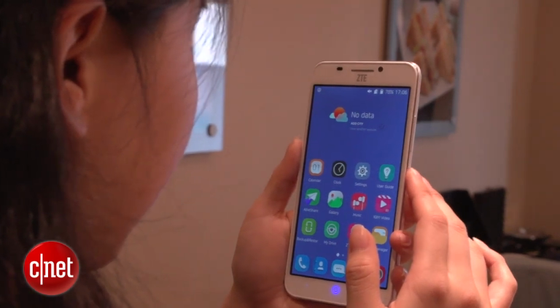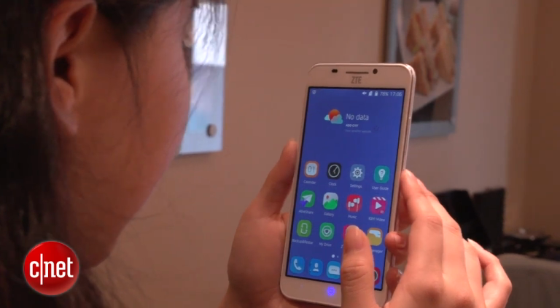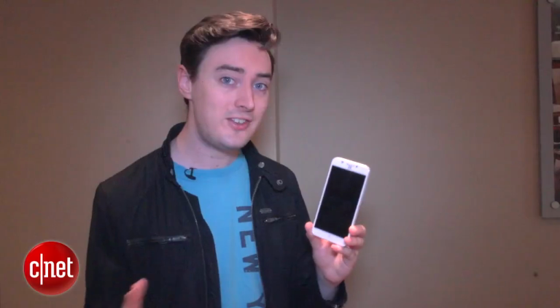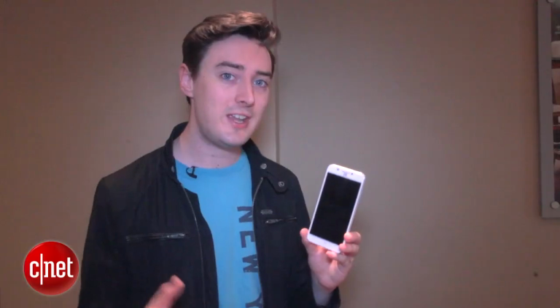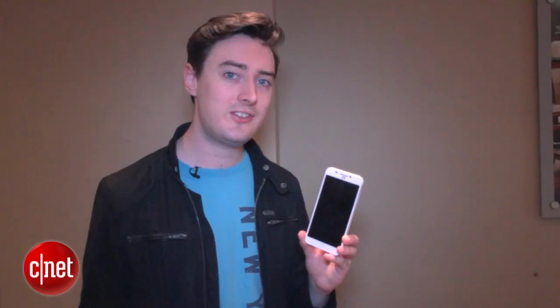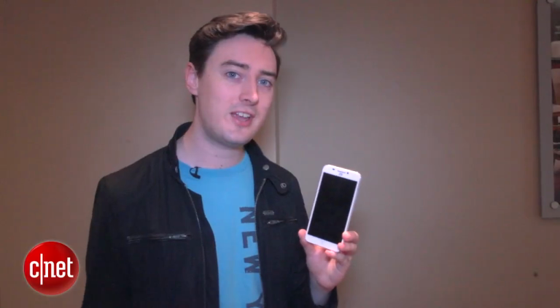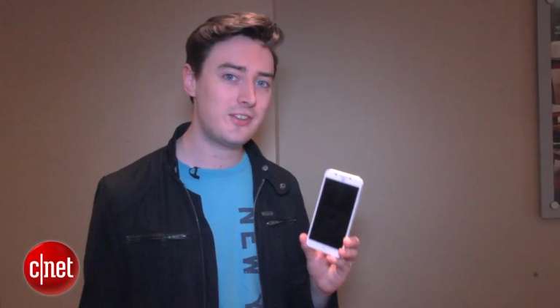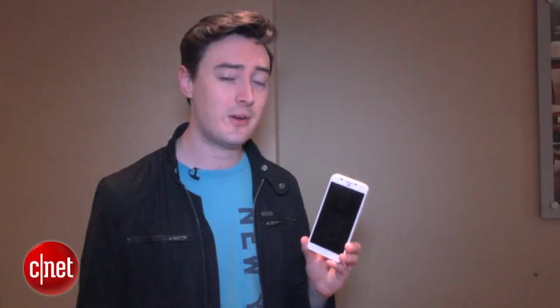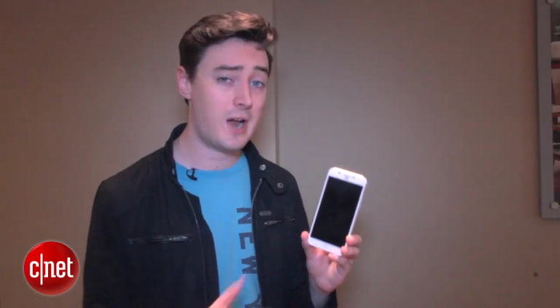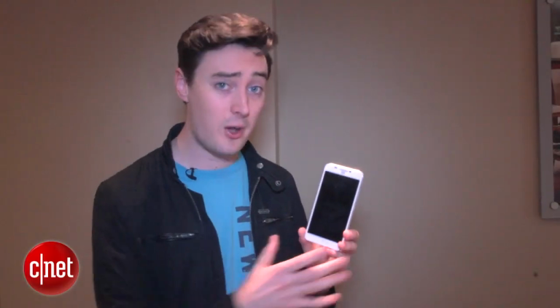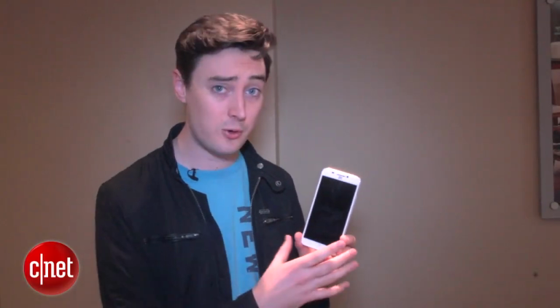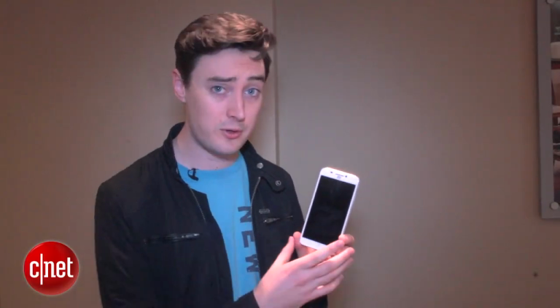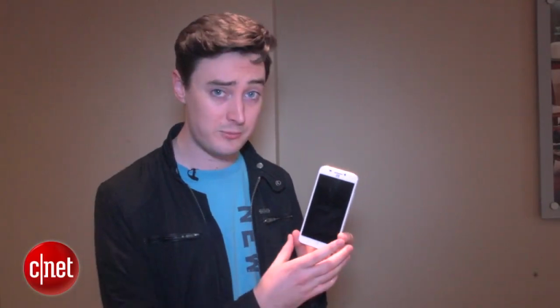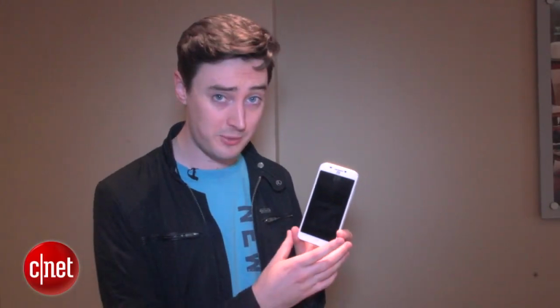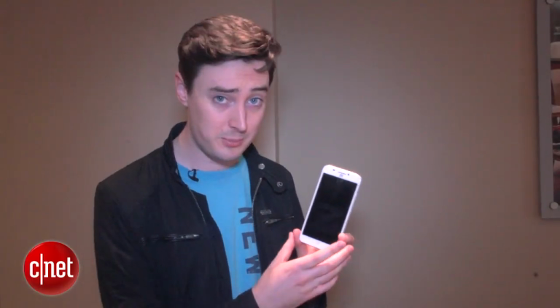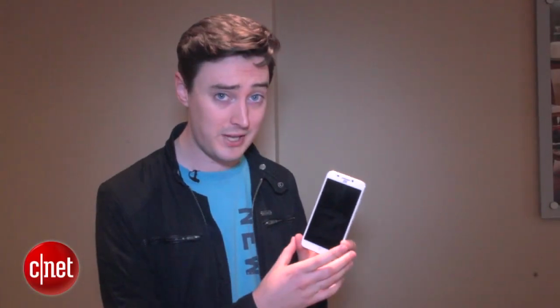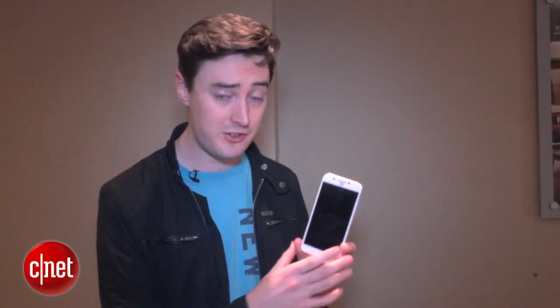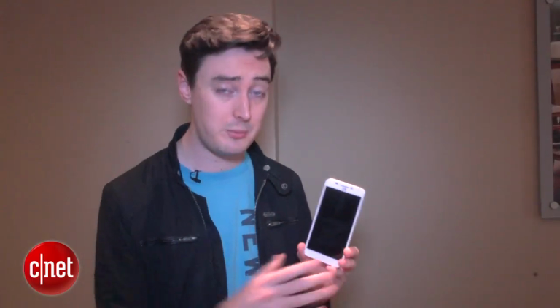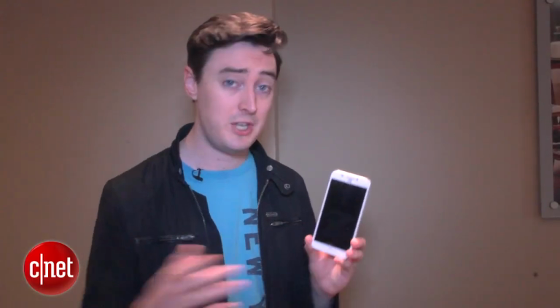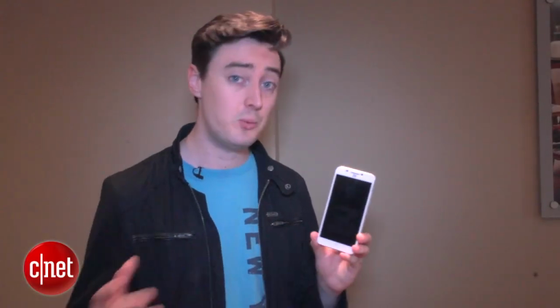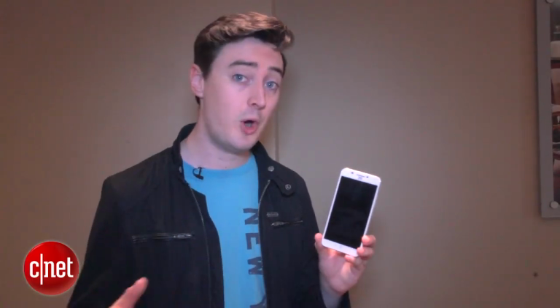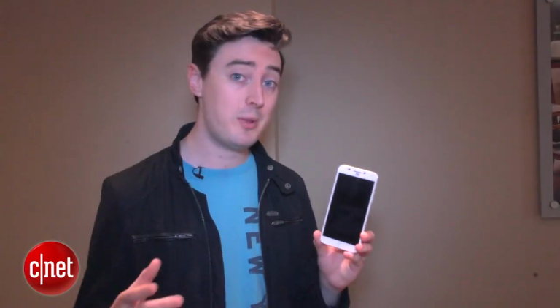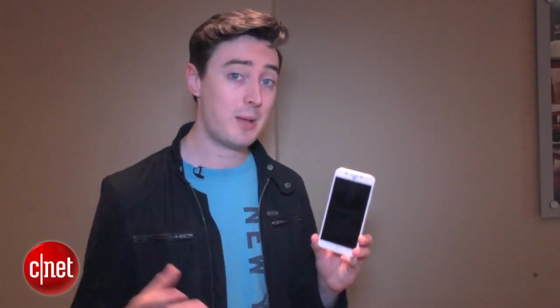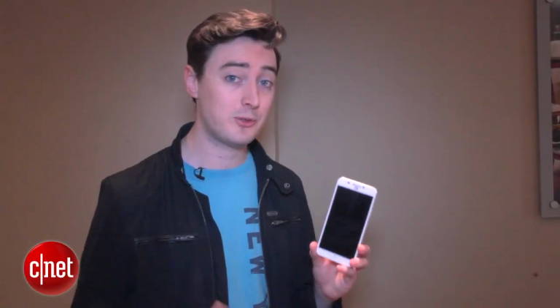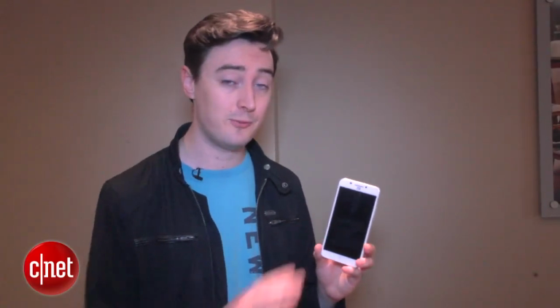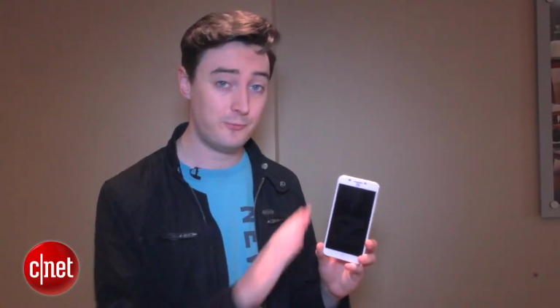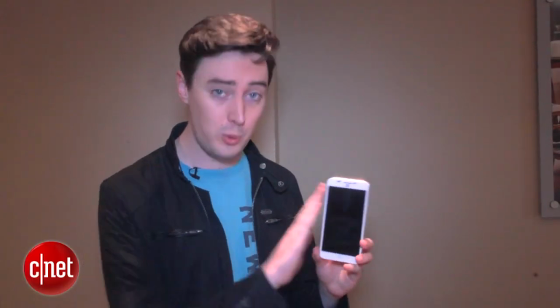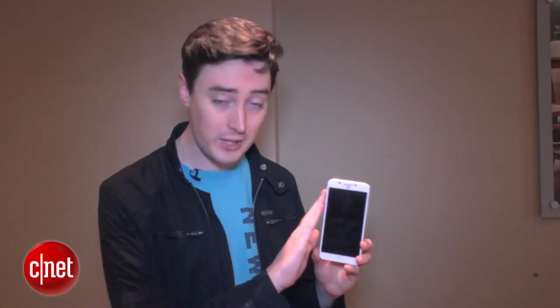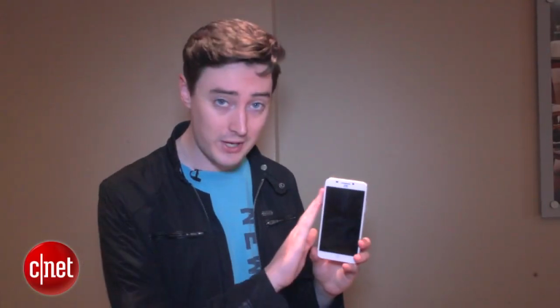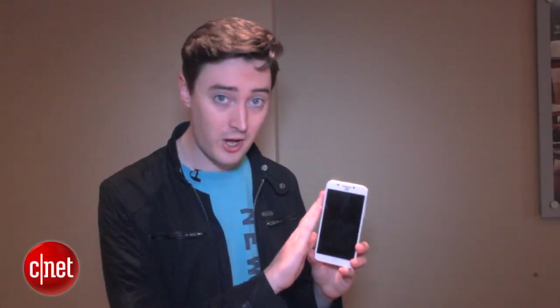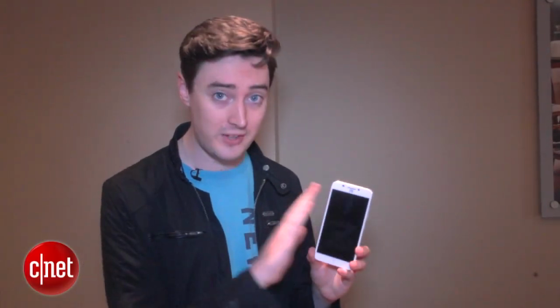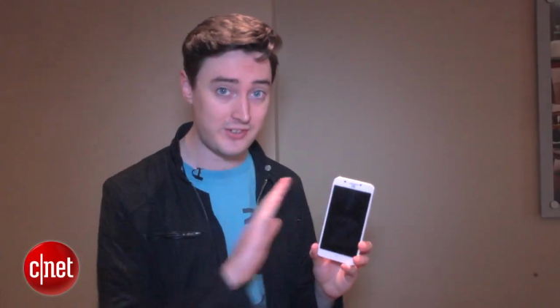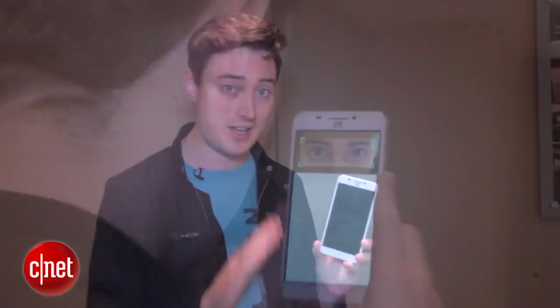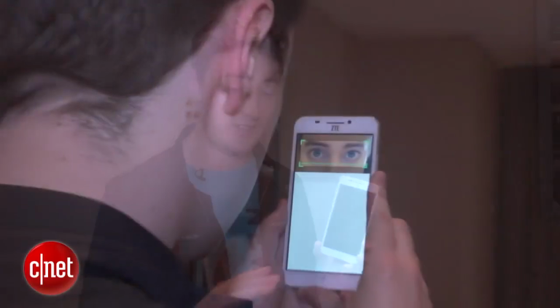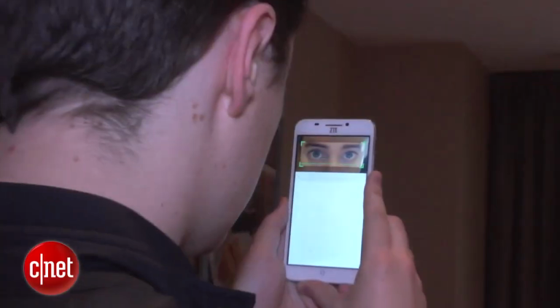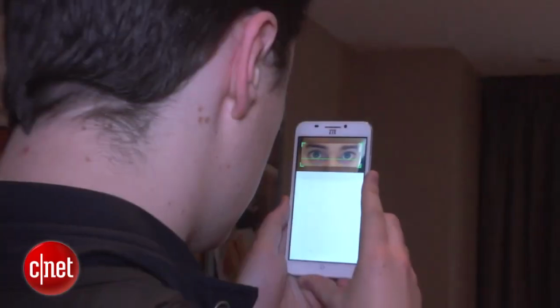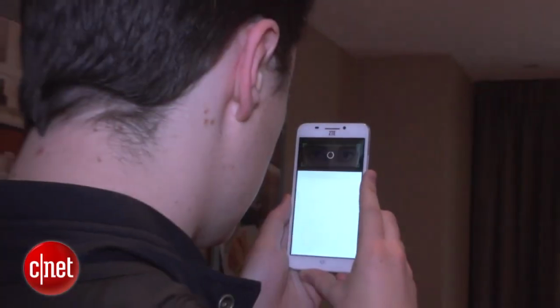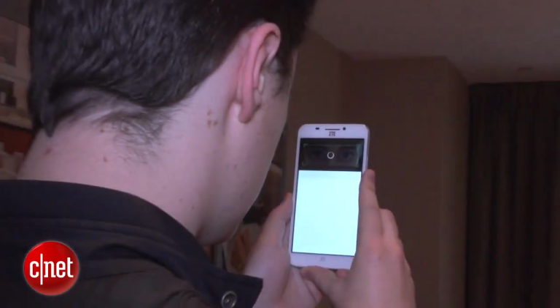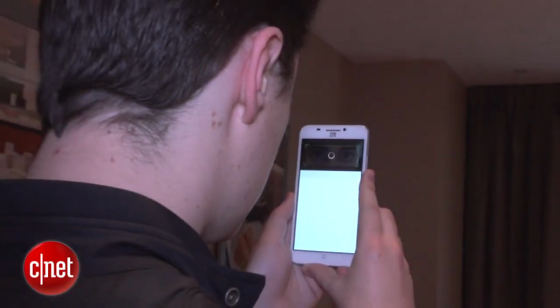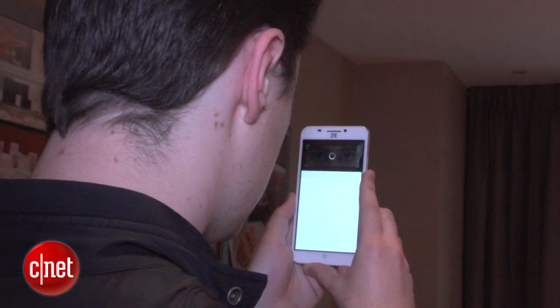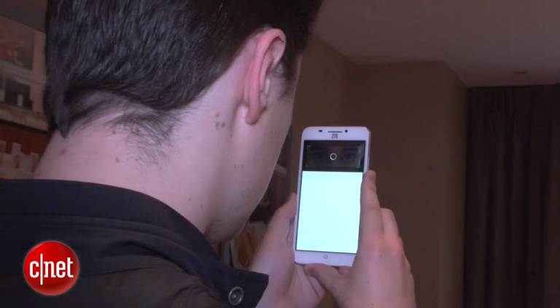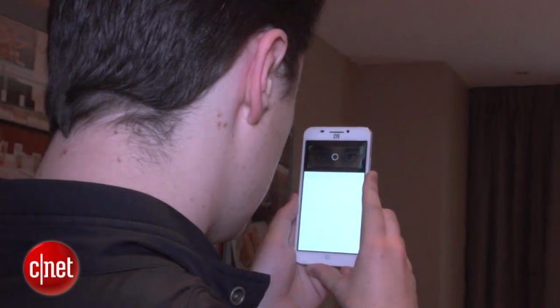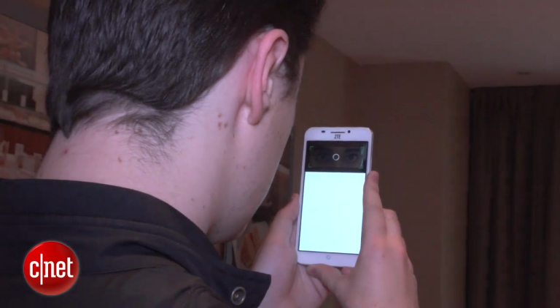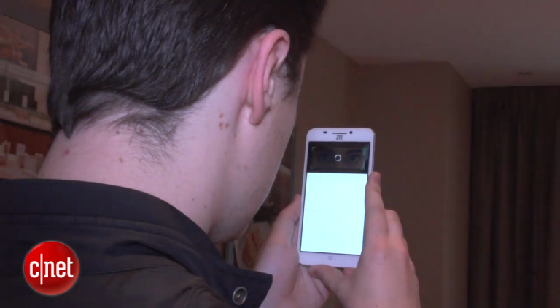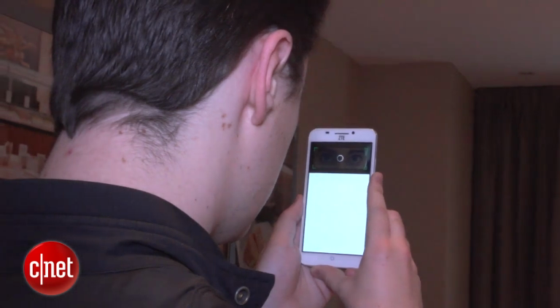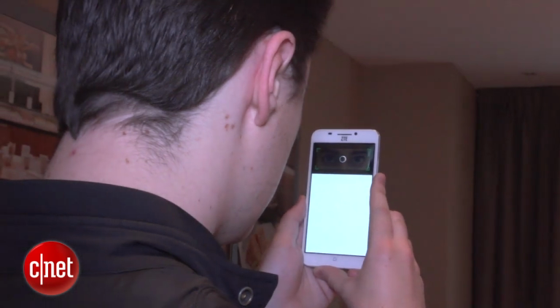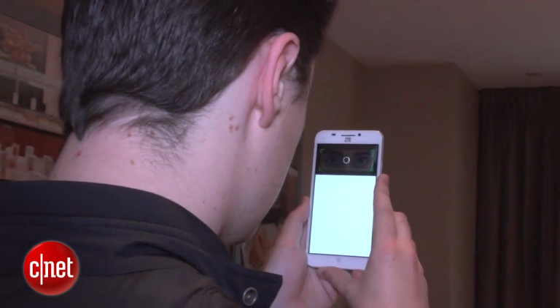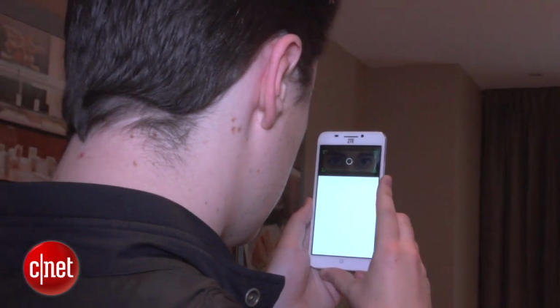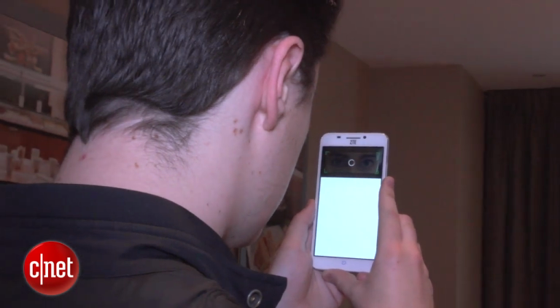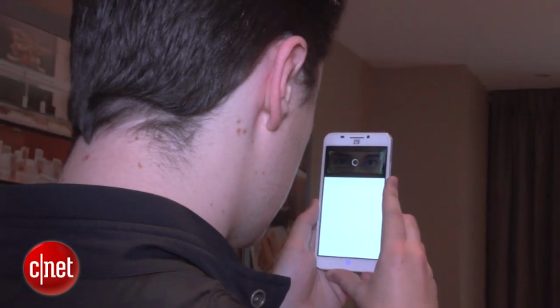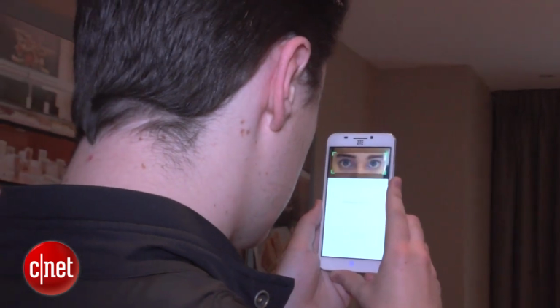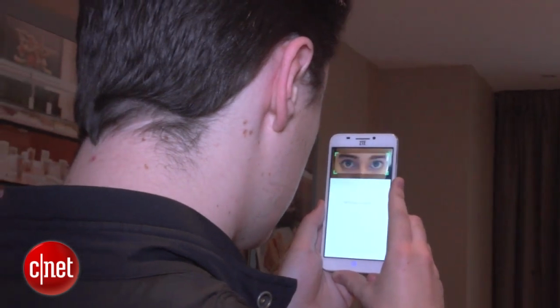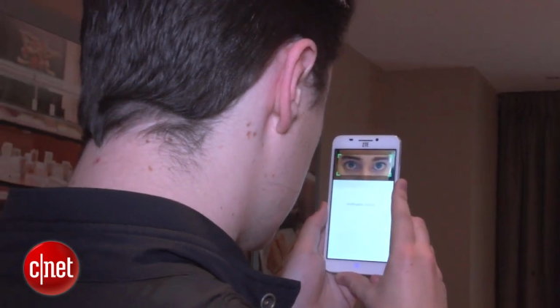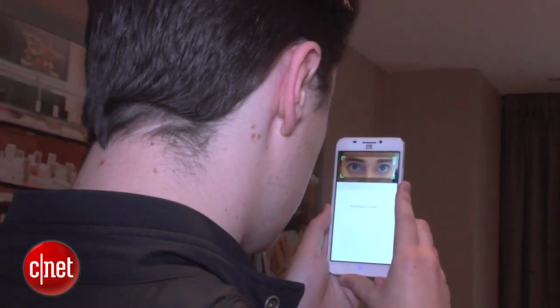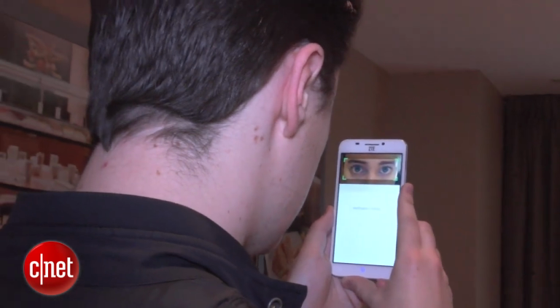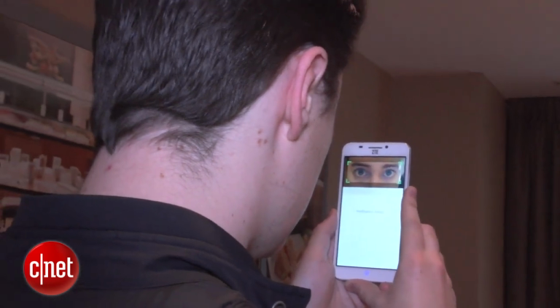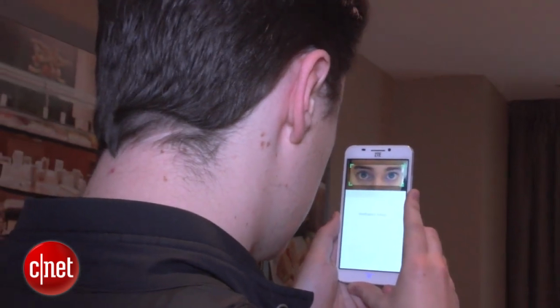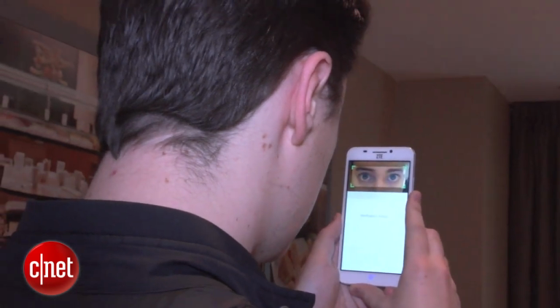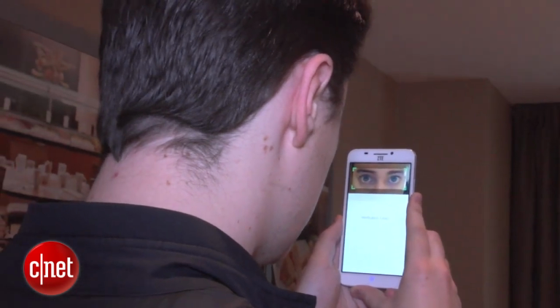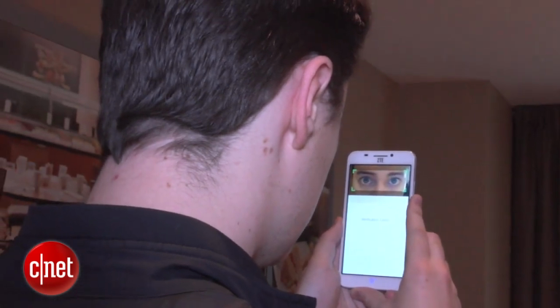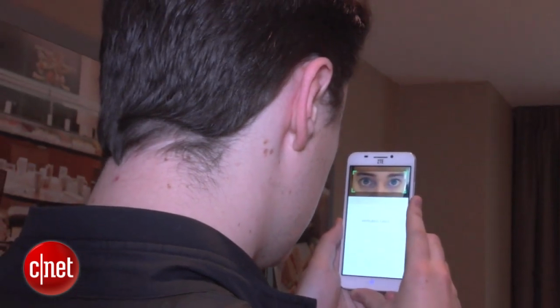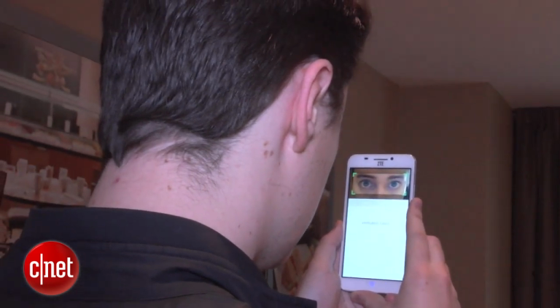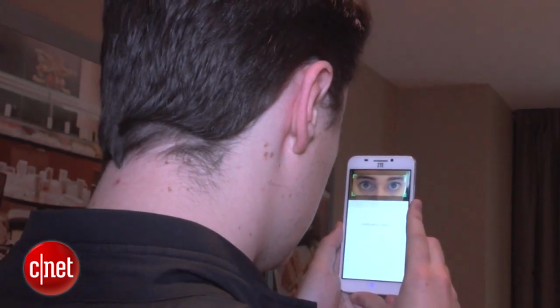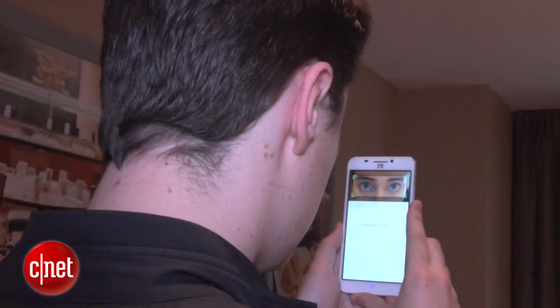Now ZTE says that there are algorithms in place that mean you won't be able to fool that eye-scanning technology, by, for example, just holding up a photo of someone's eyes.